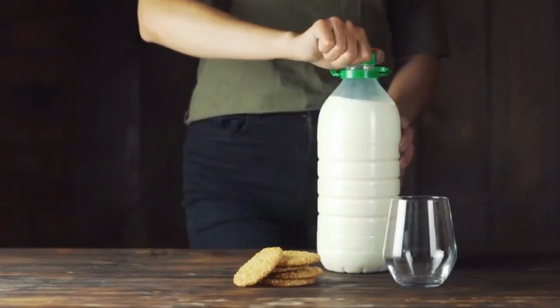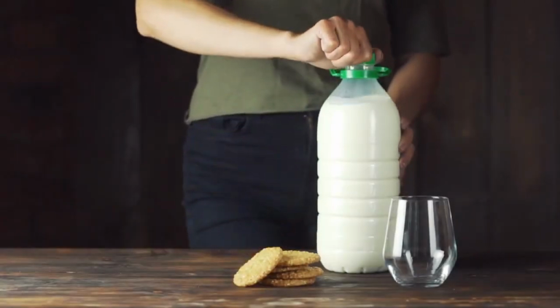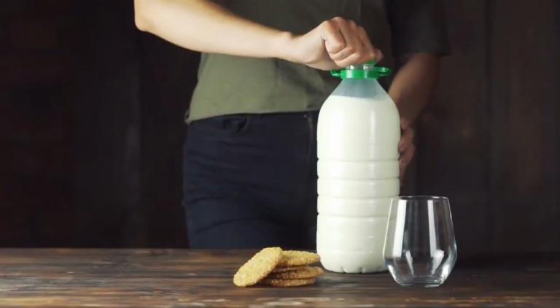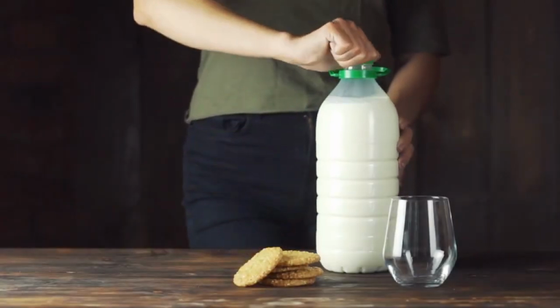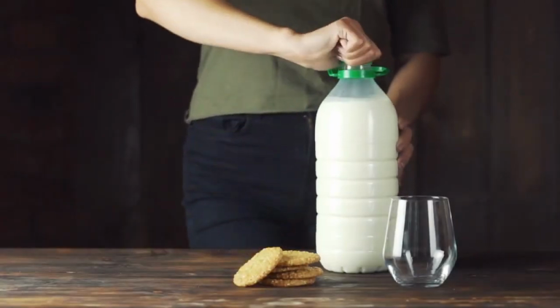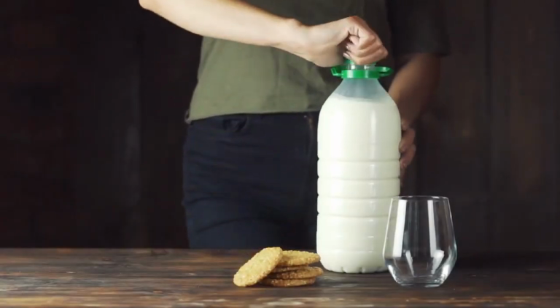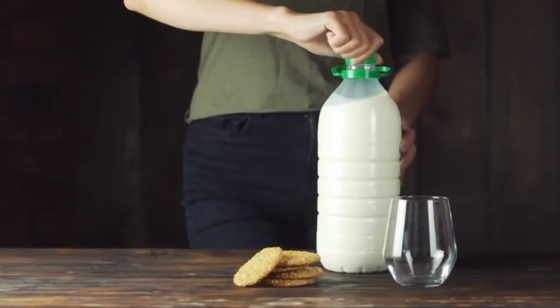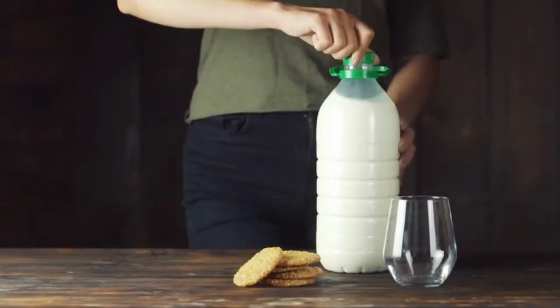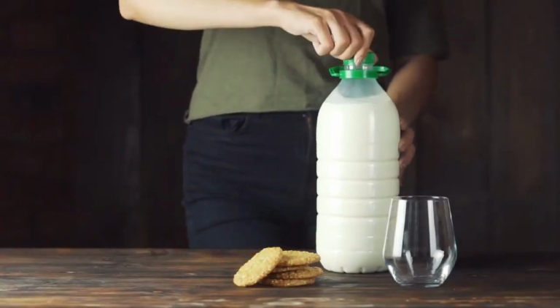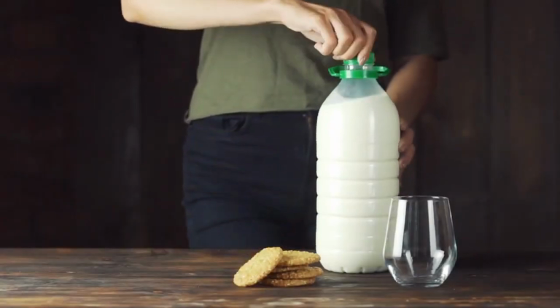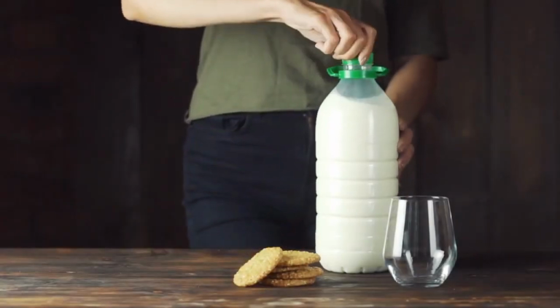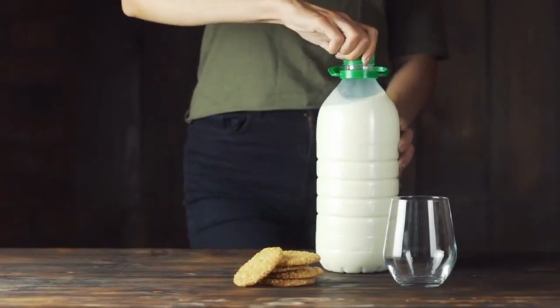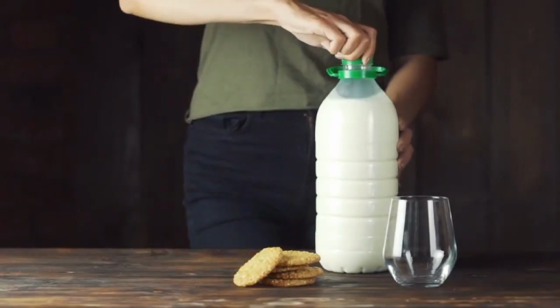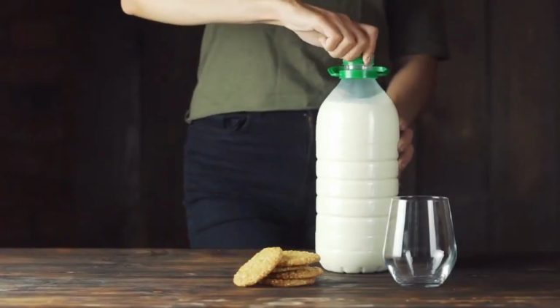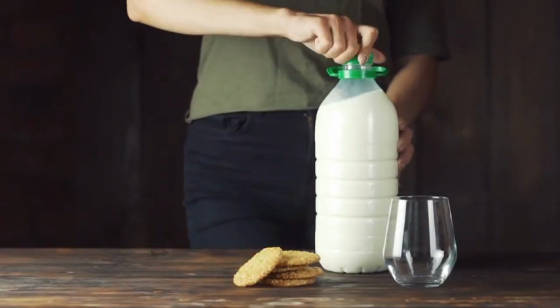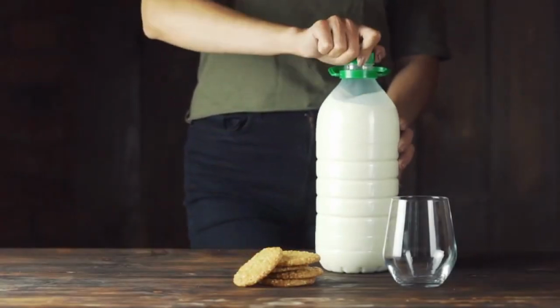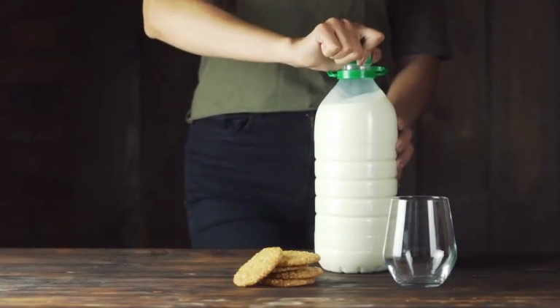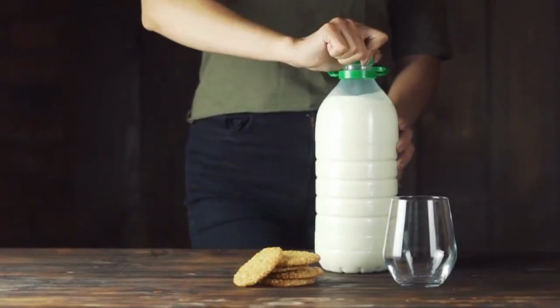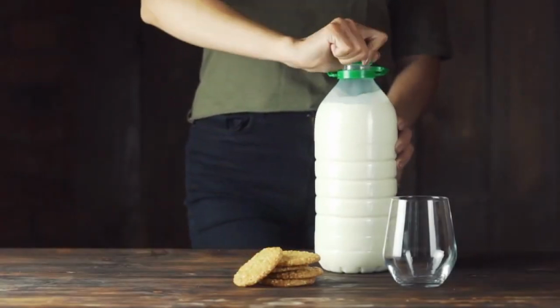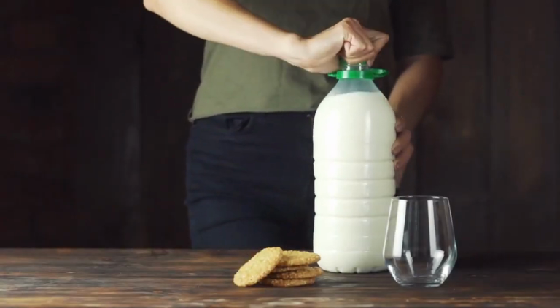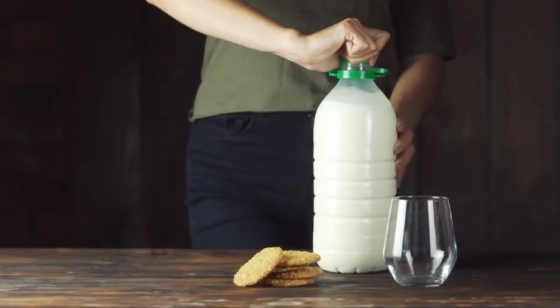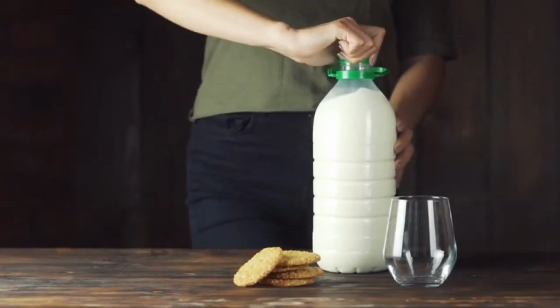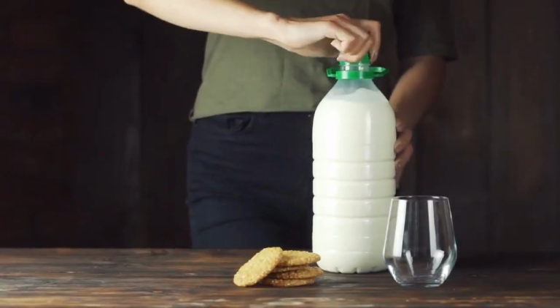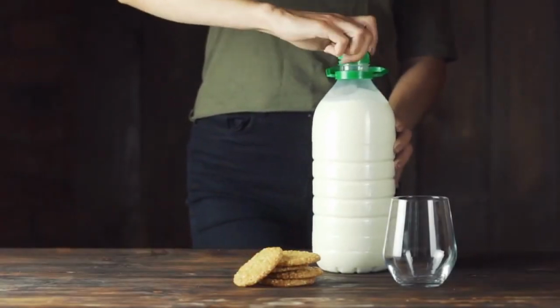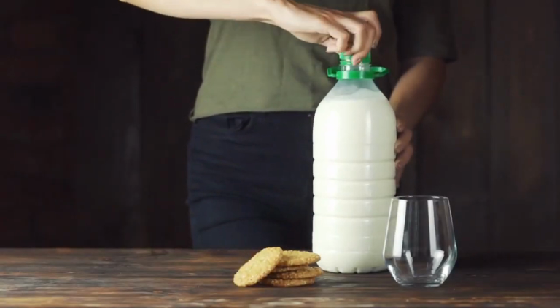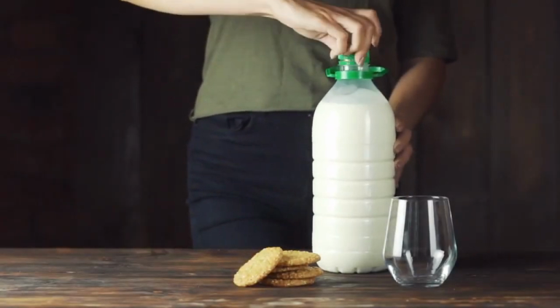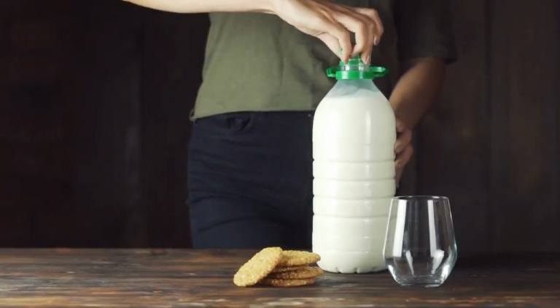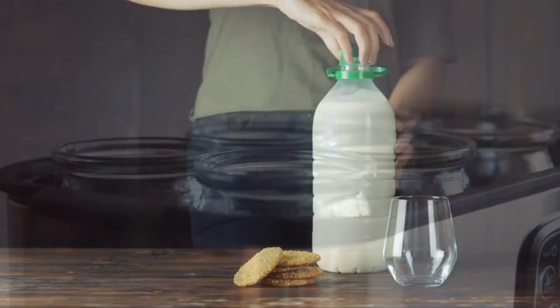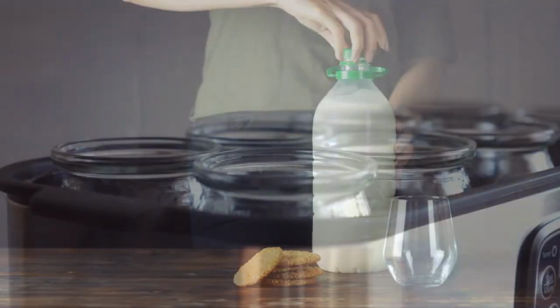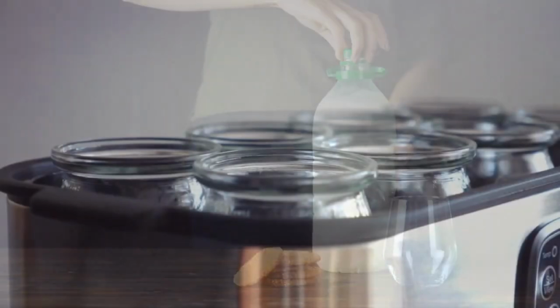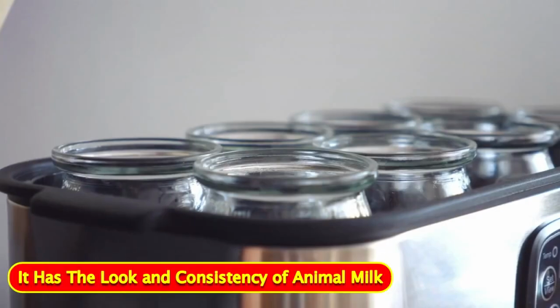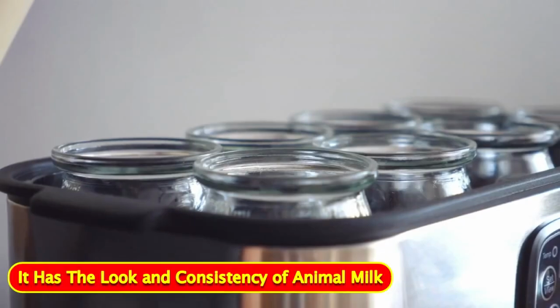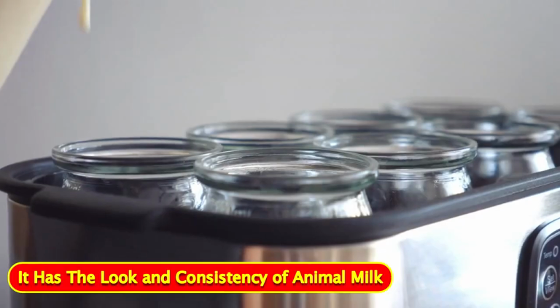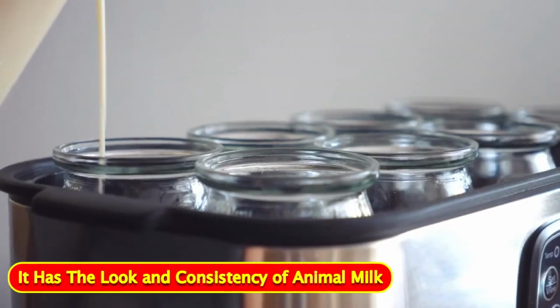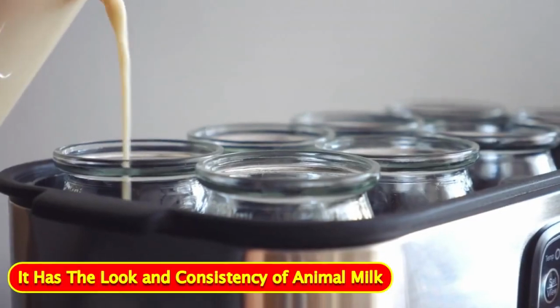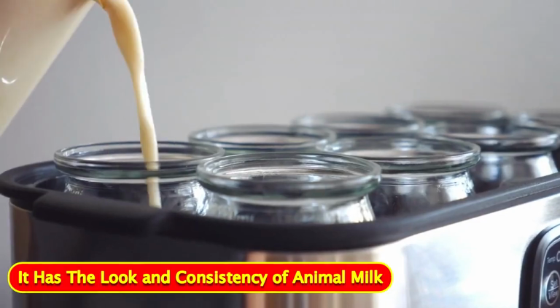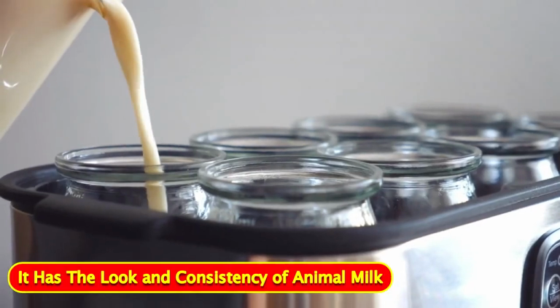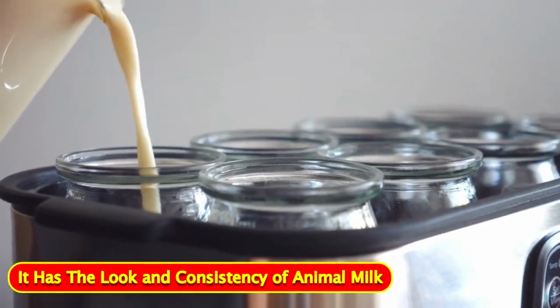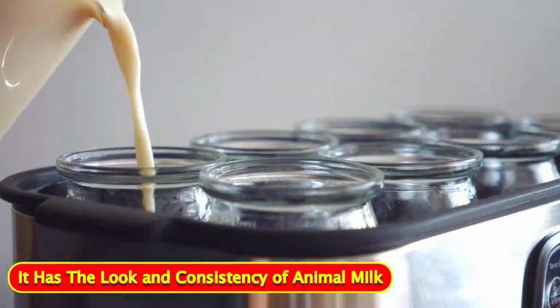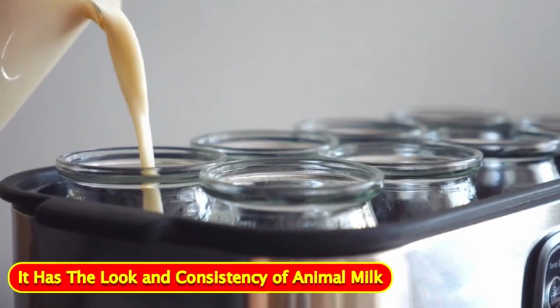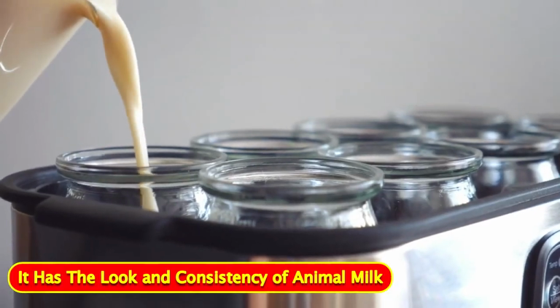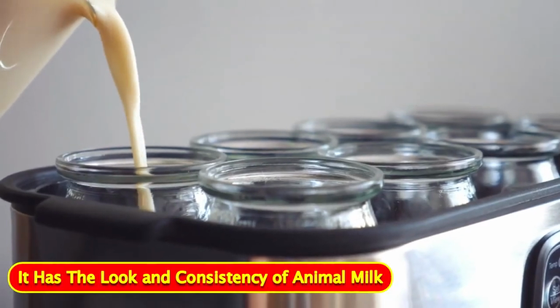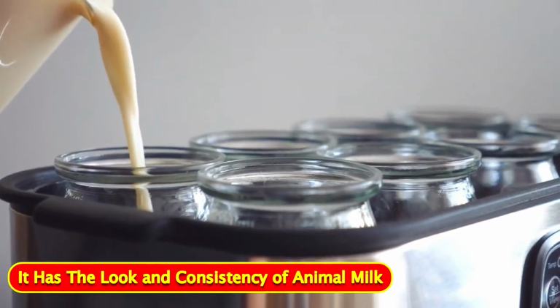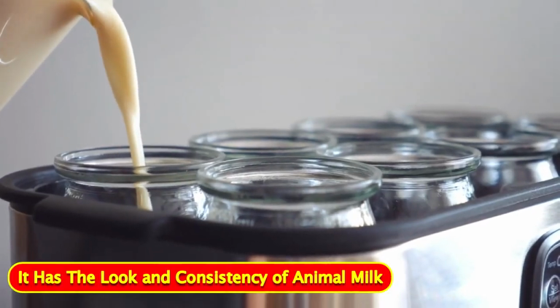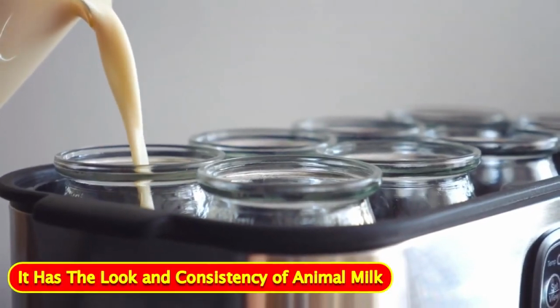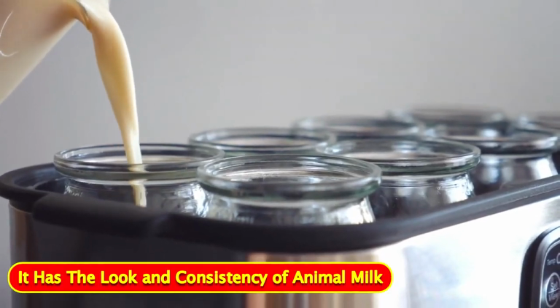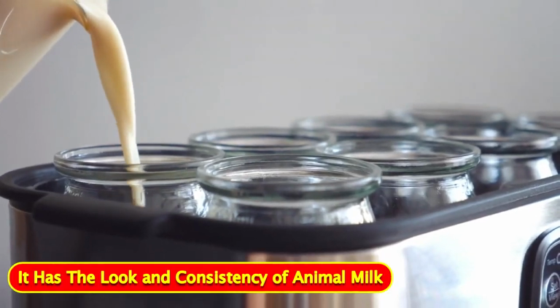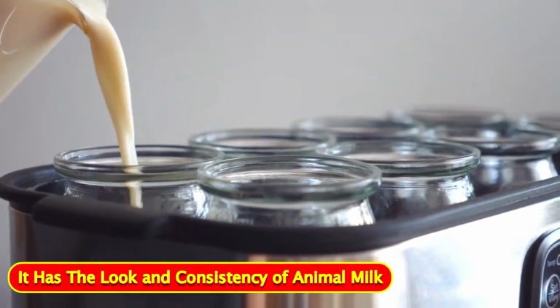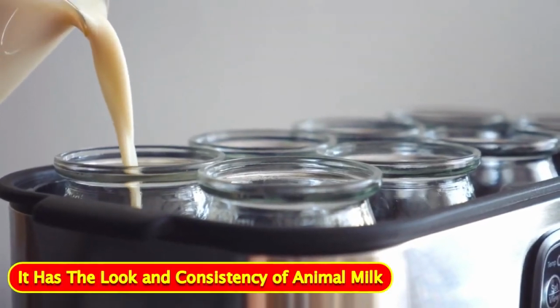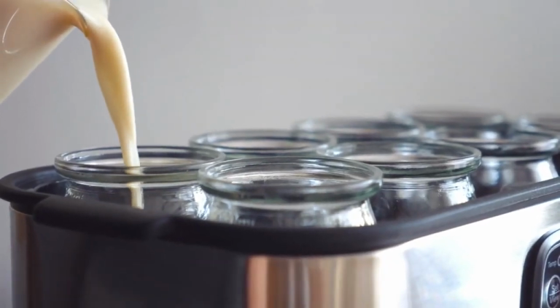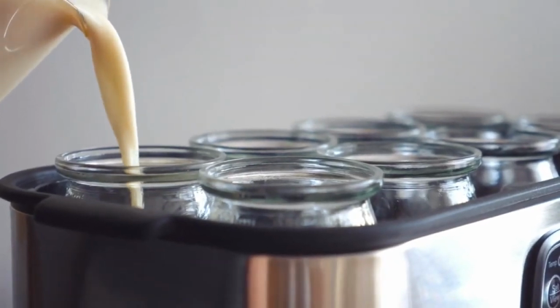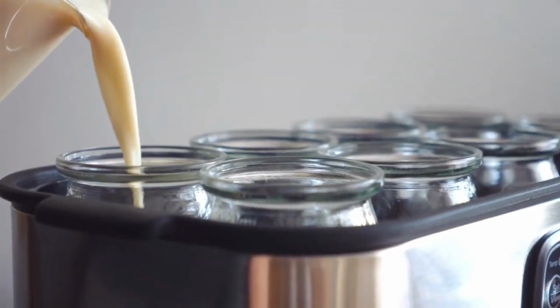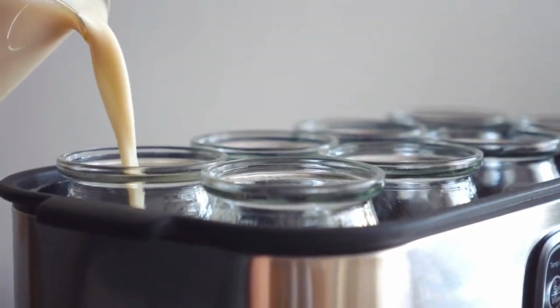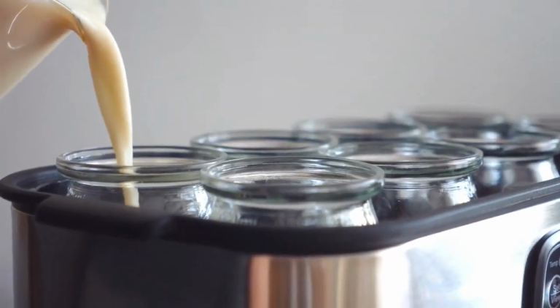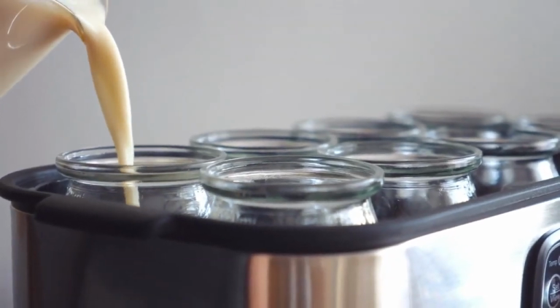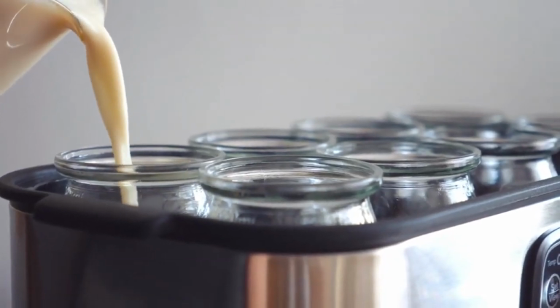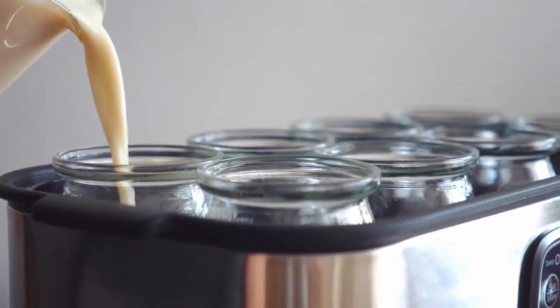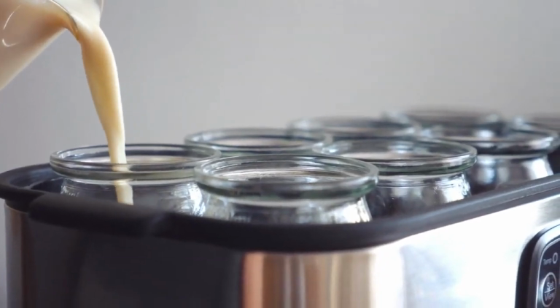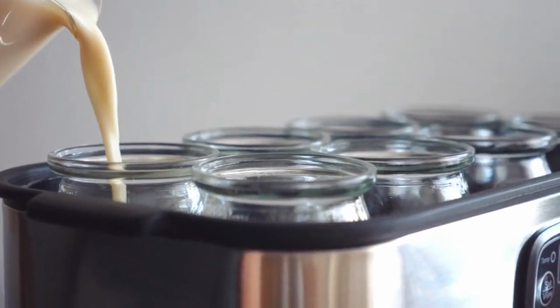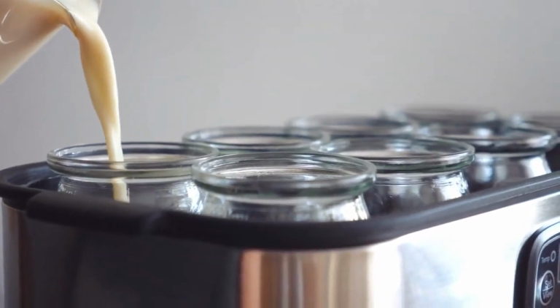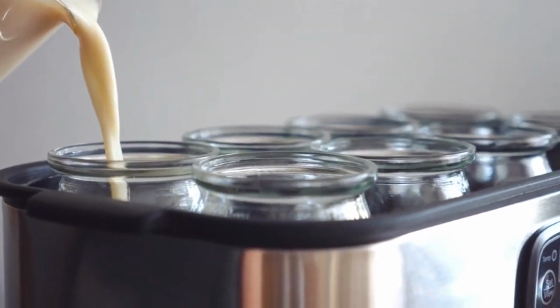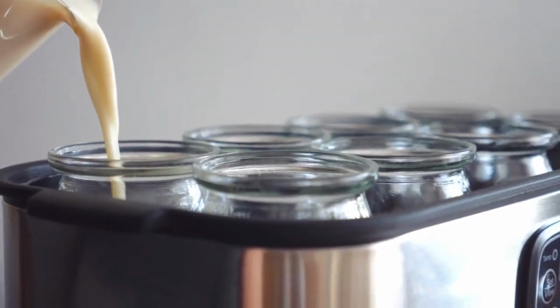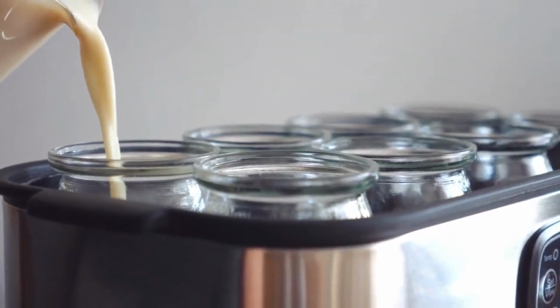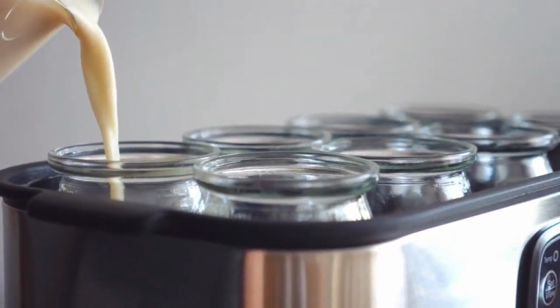A soy beverage is a liquid legume made from soybeans. It has the look and consistency of animal milk, but it's an entirely different product.